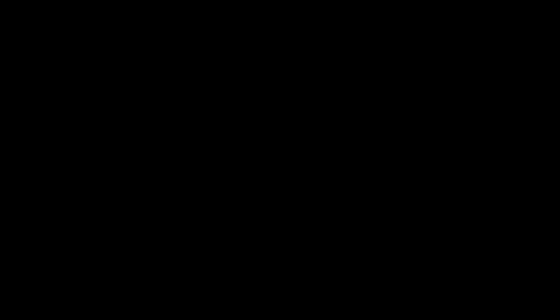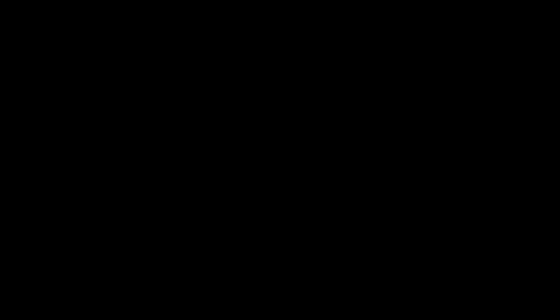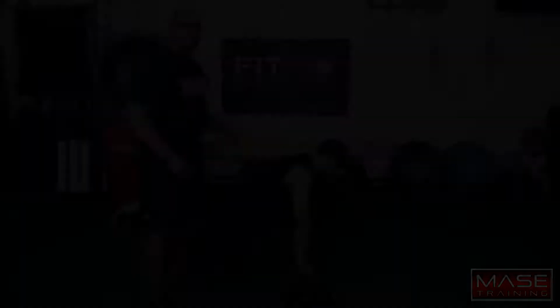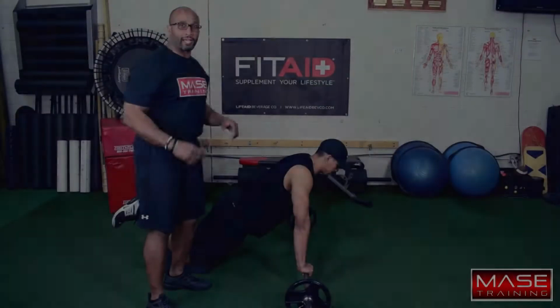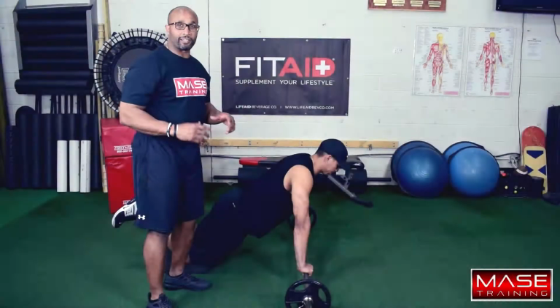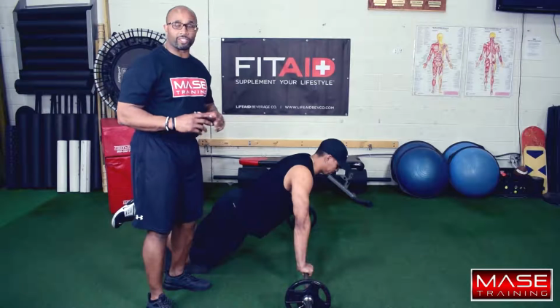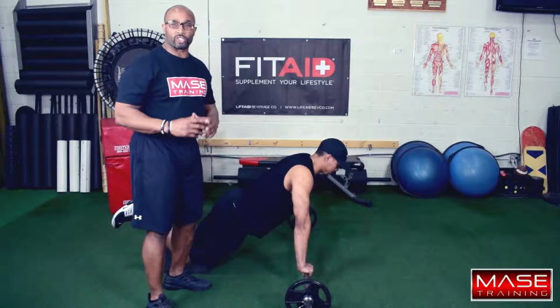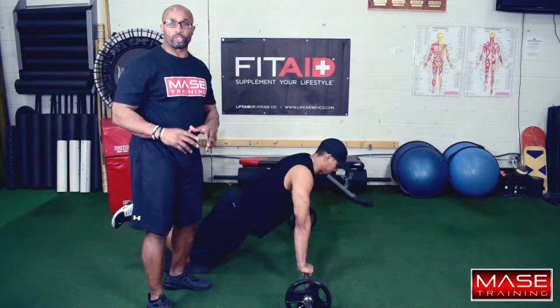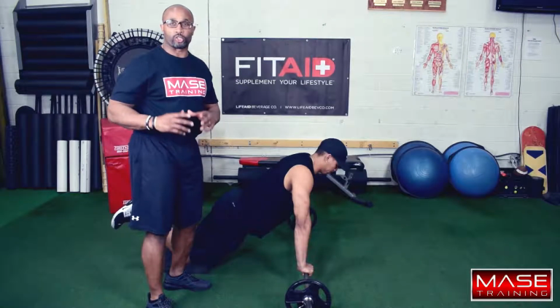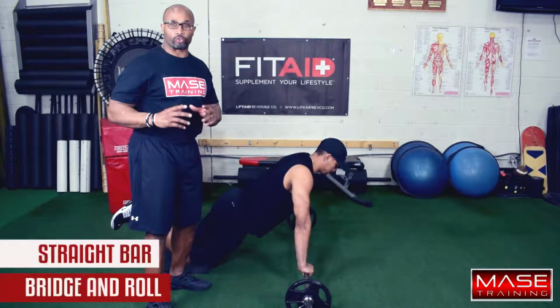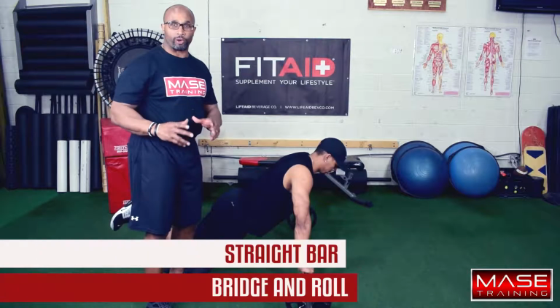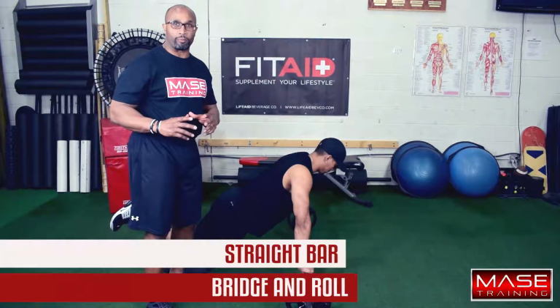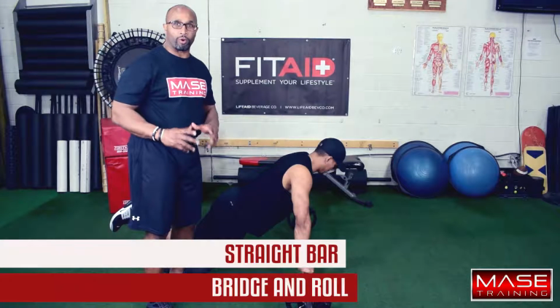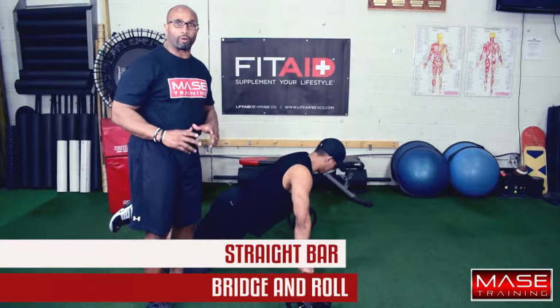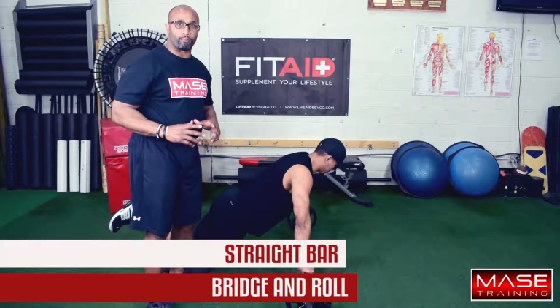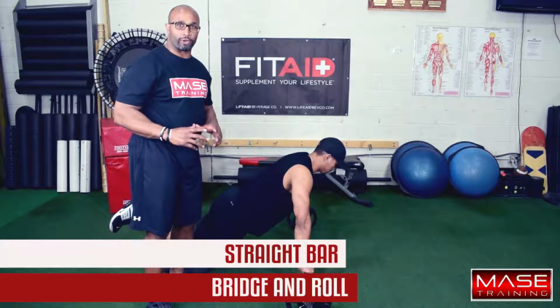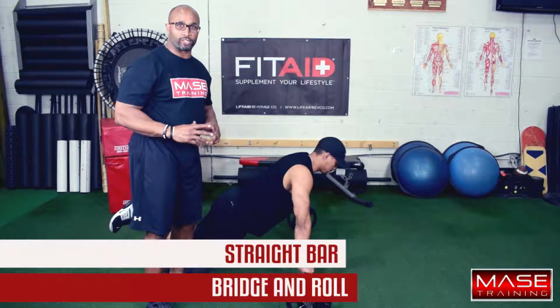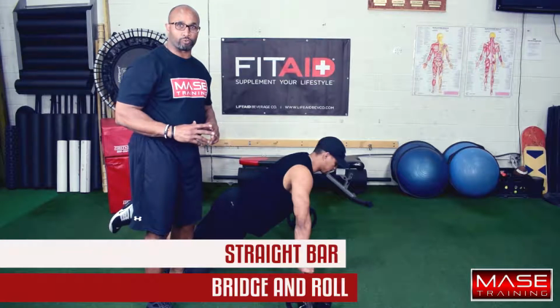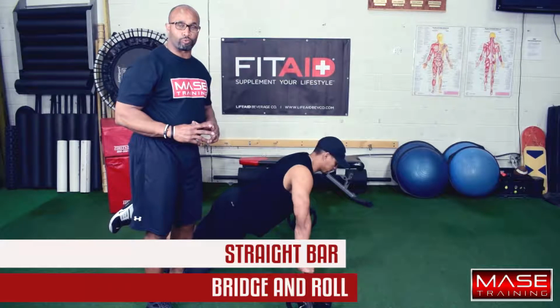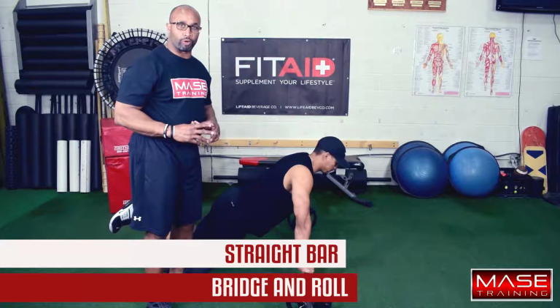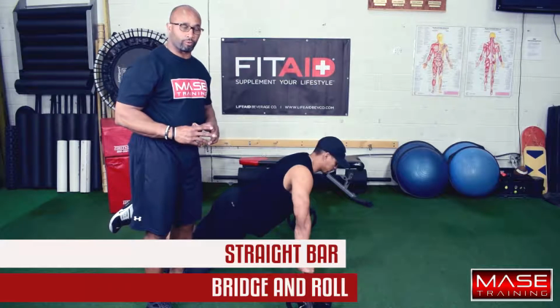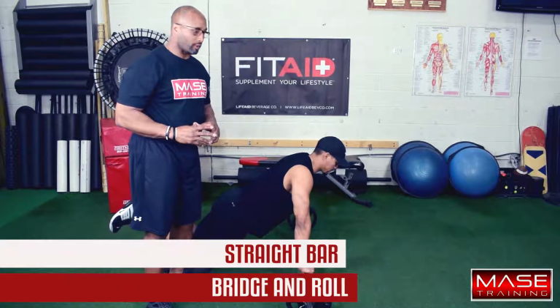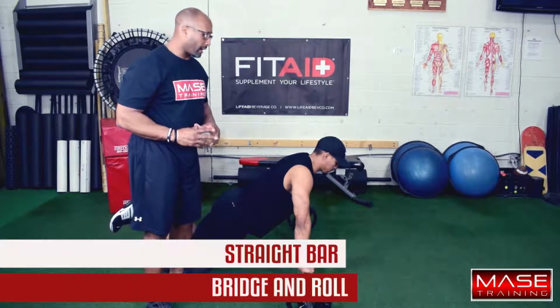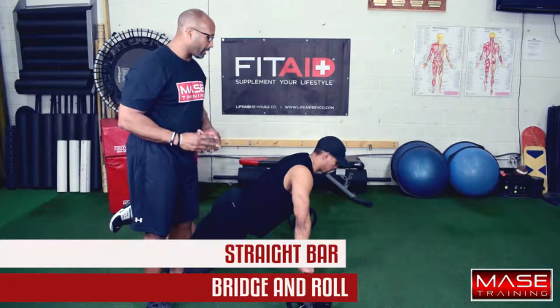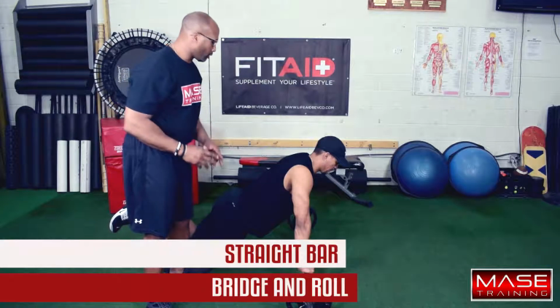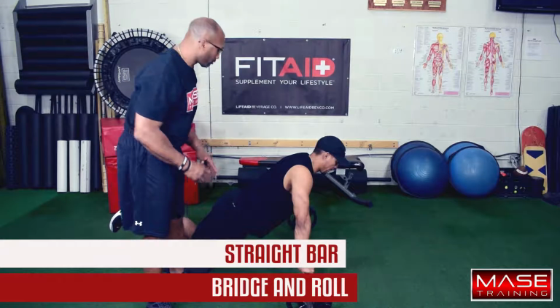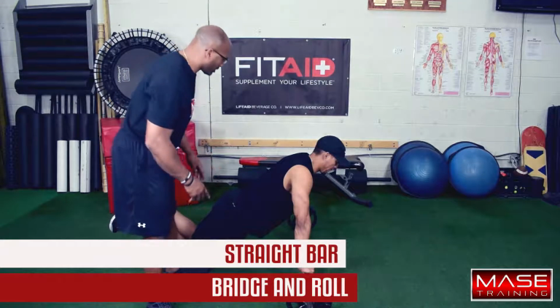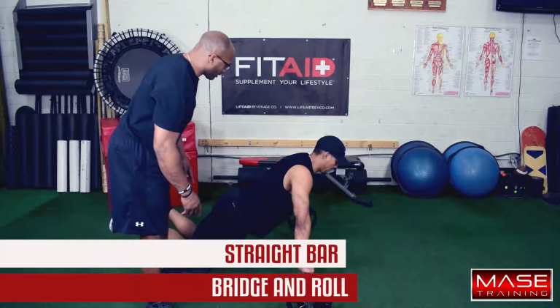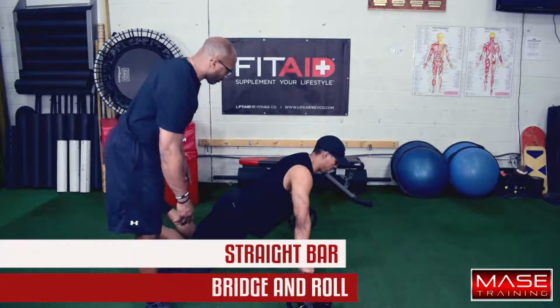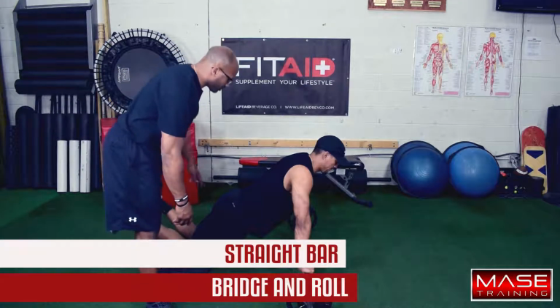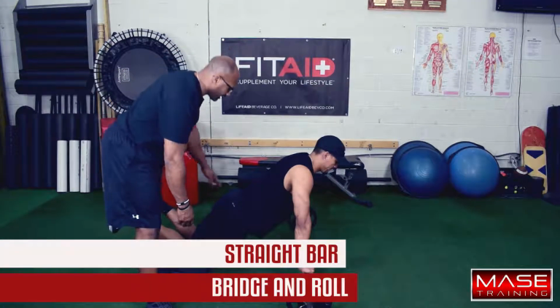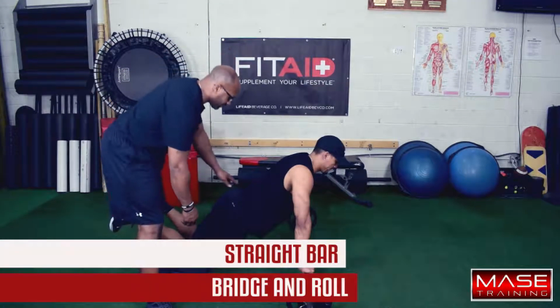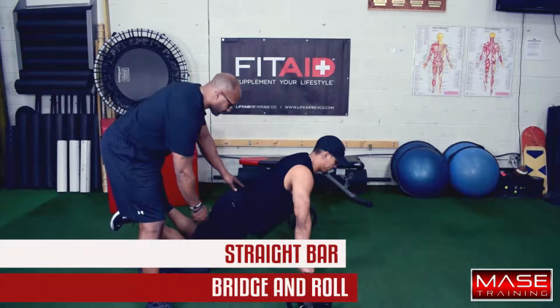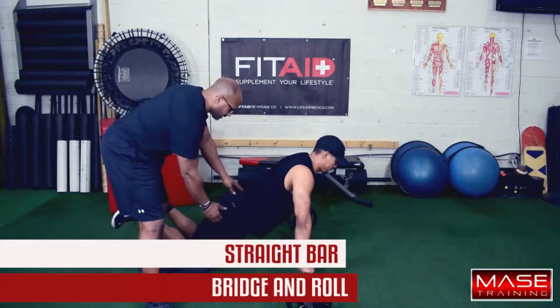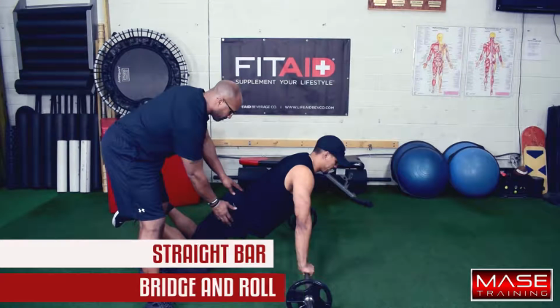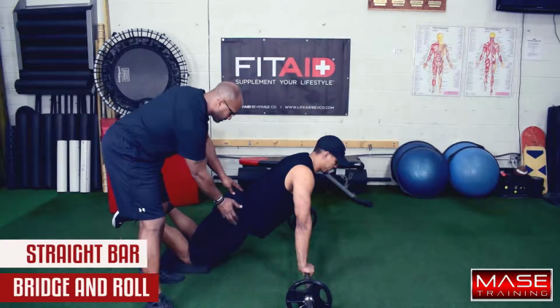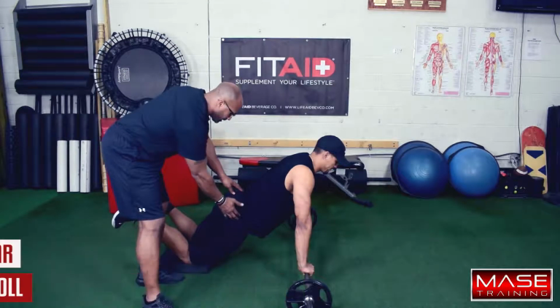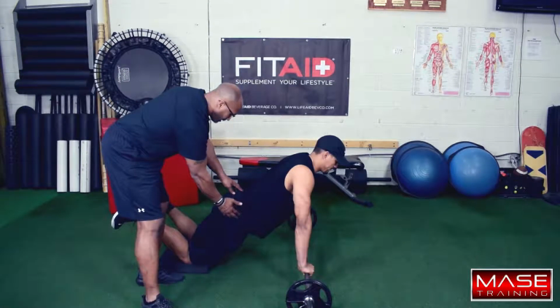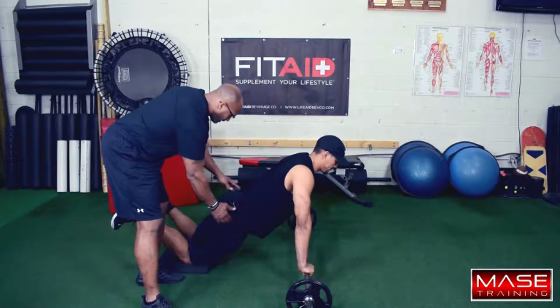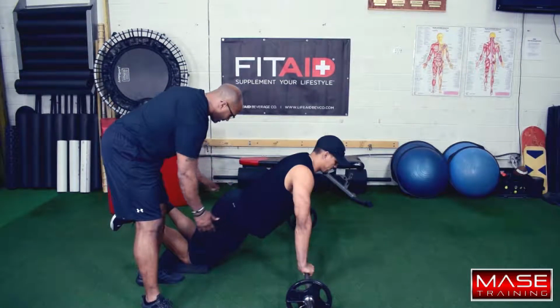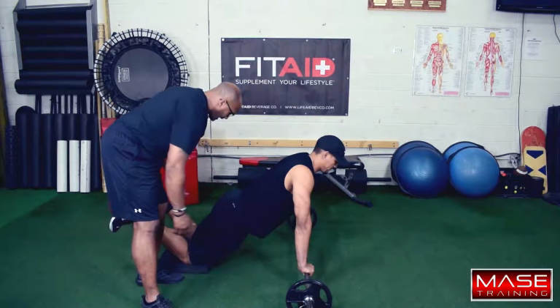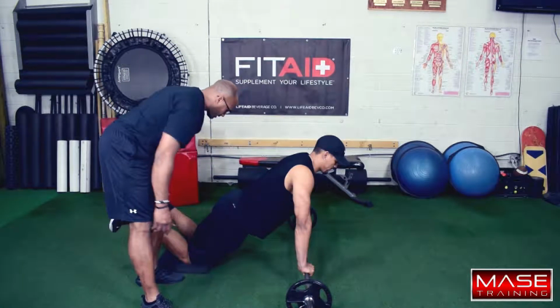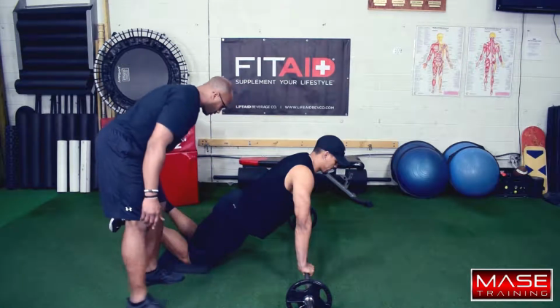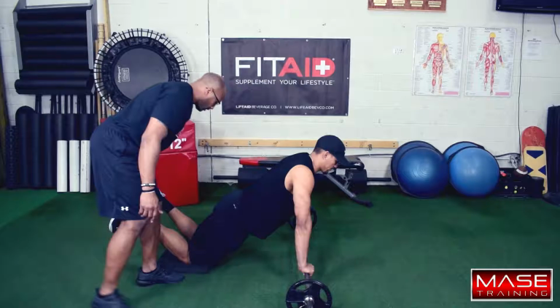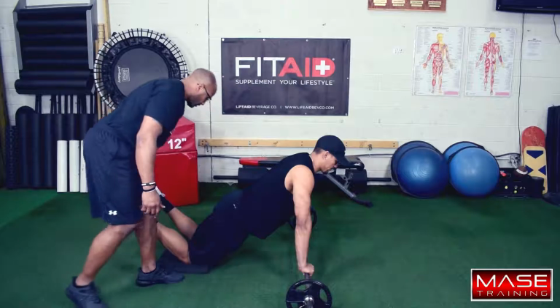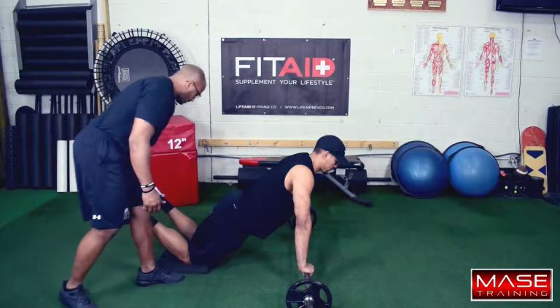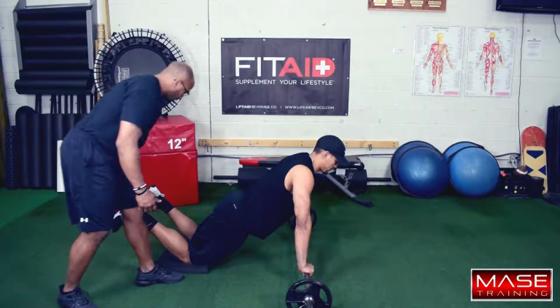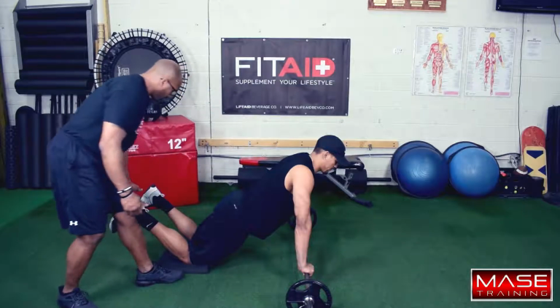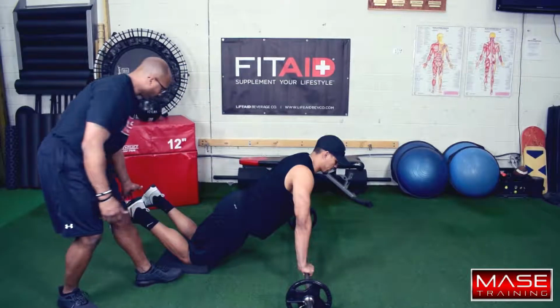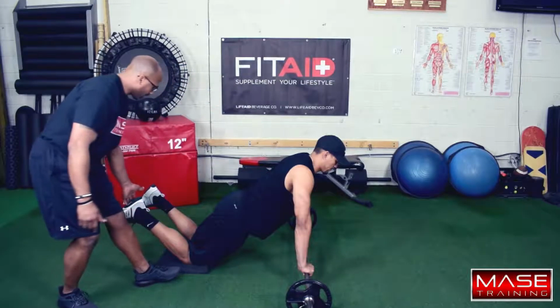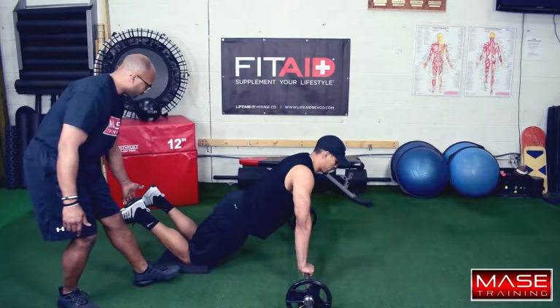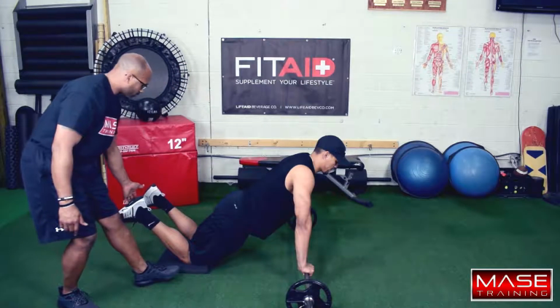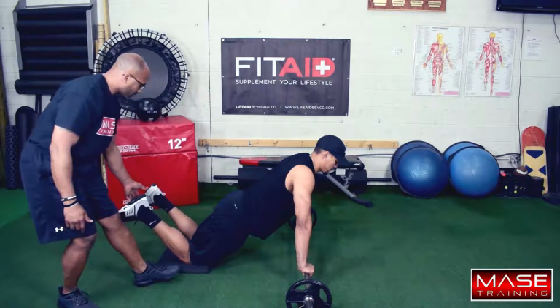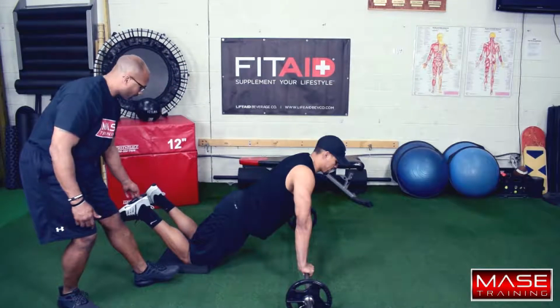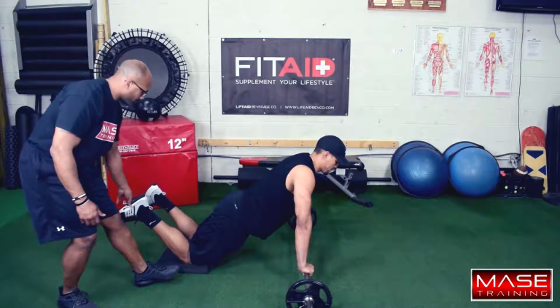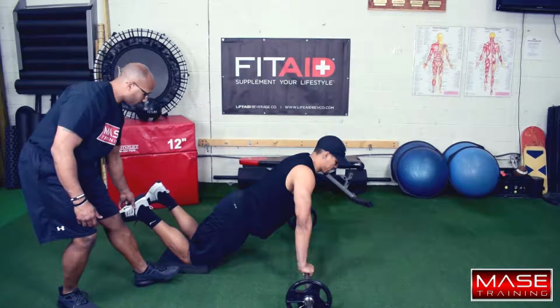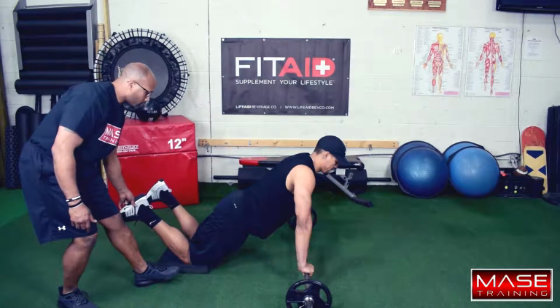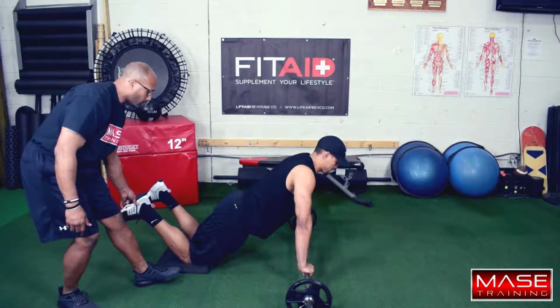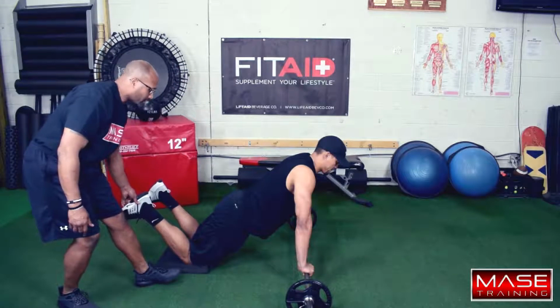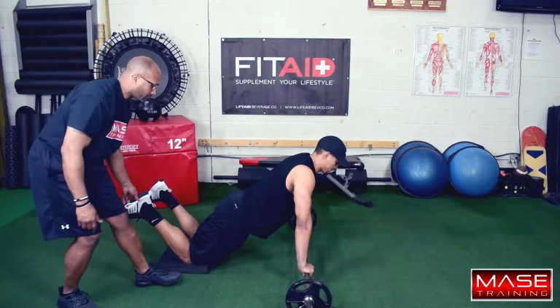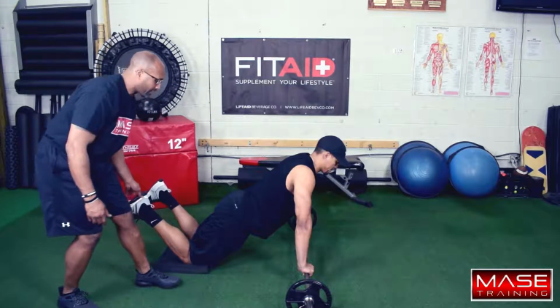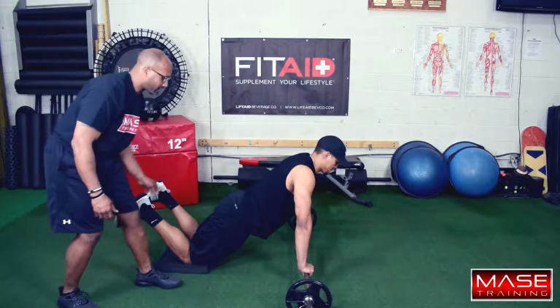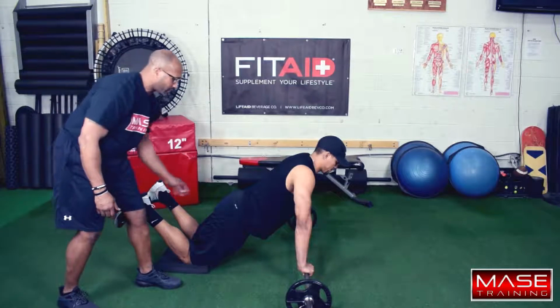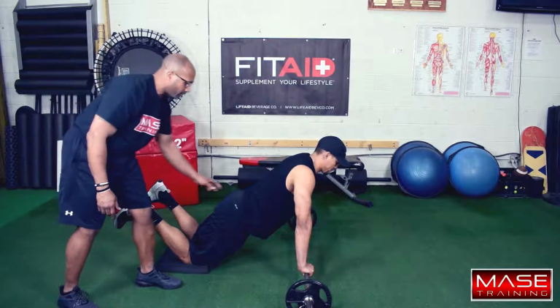Hey guys, this is your straight bar bridge and row. You're going to see Coach Chase's hips. He's got his ankles up, good dorsiflexing here.